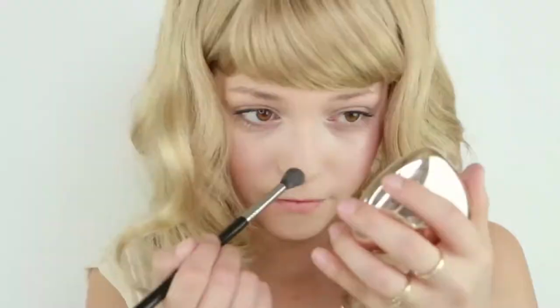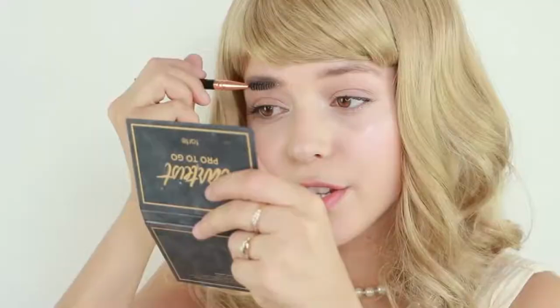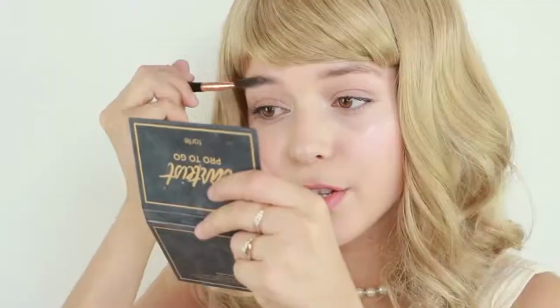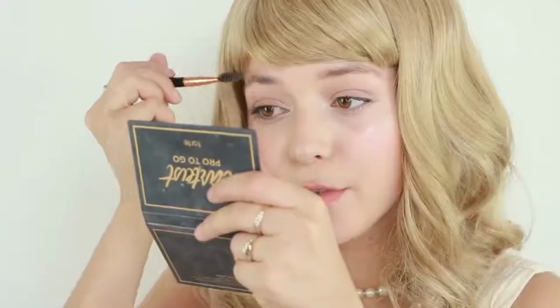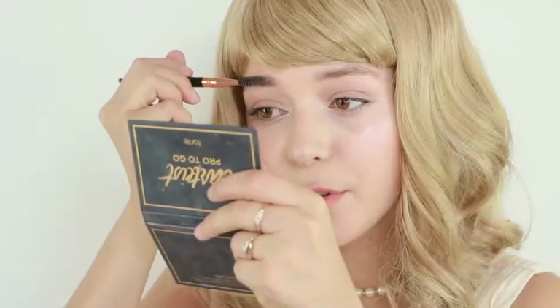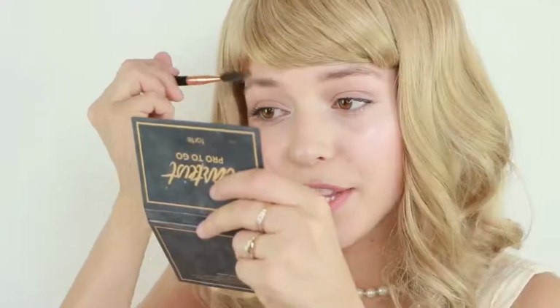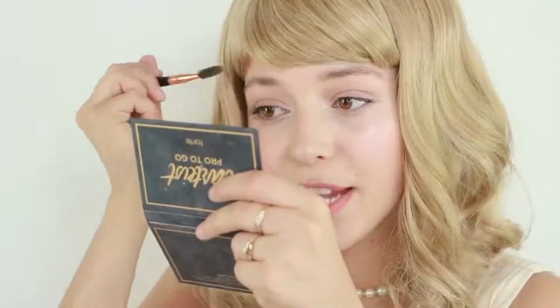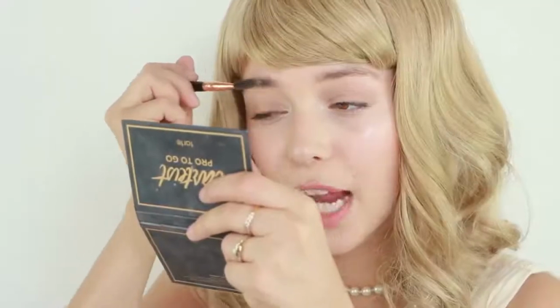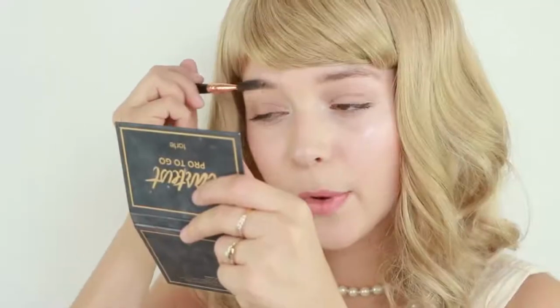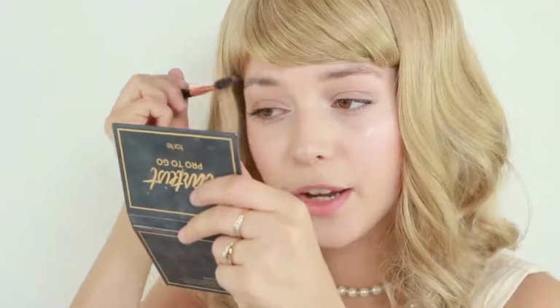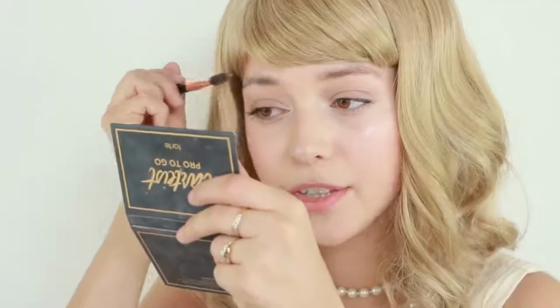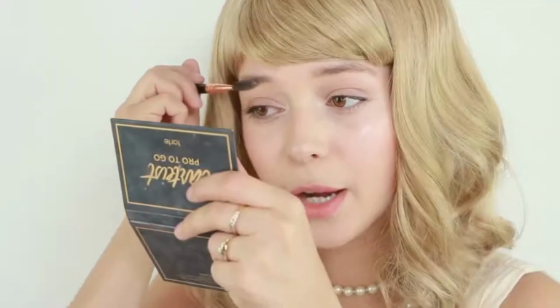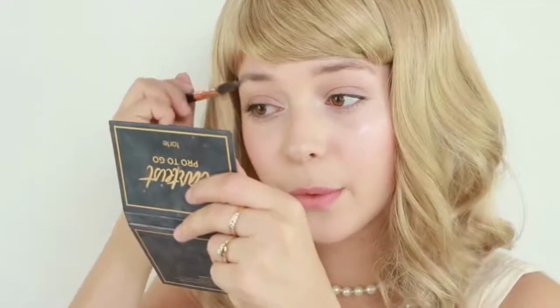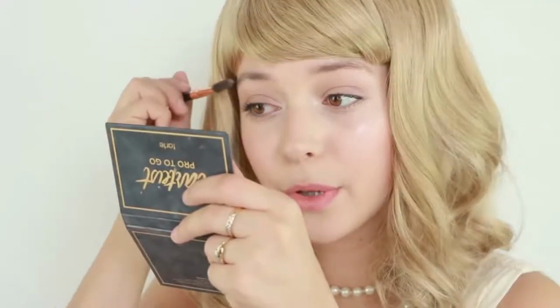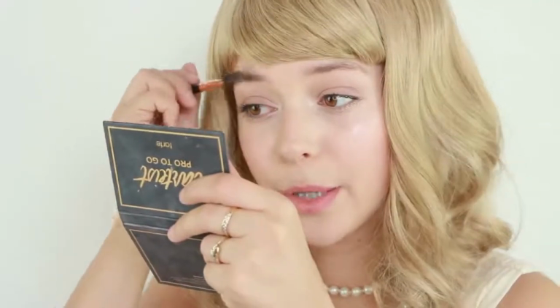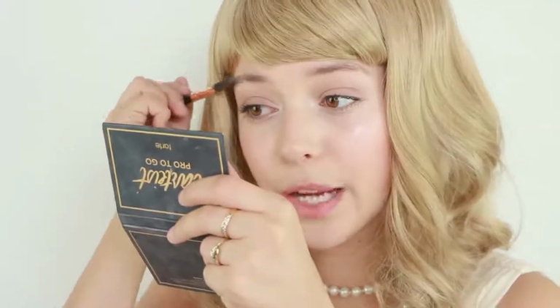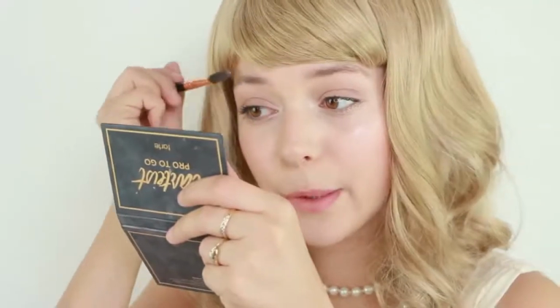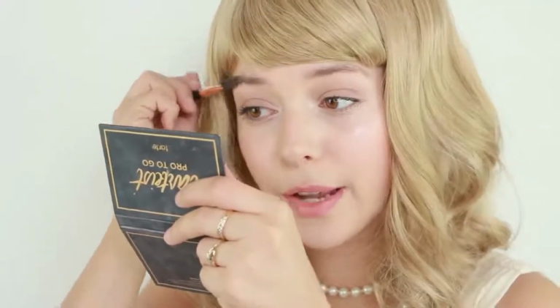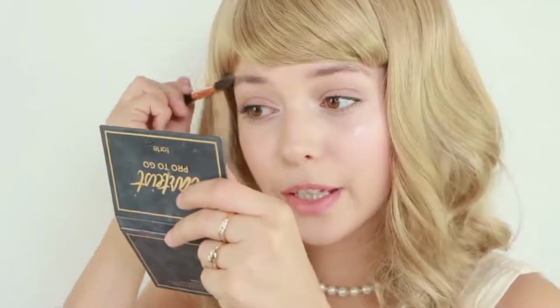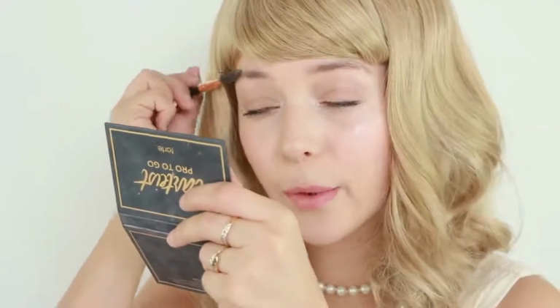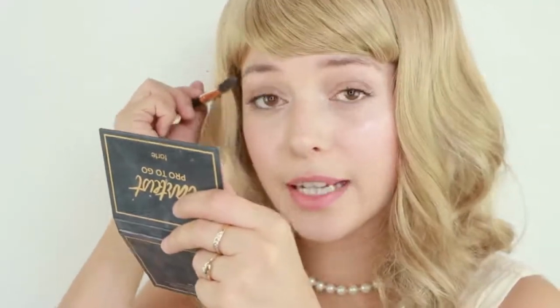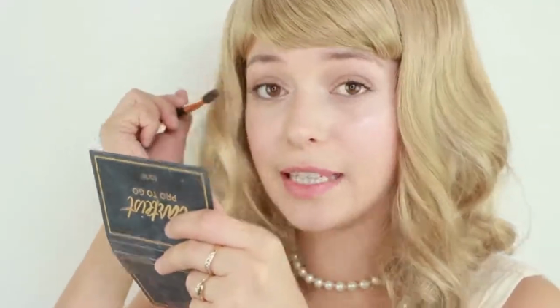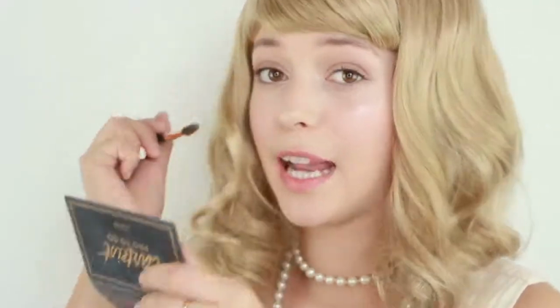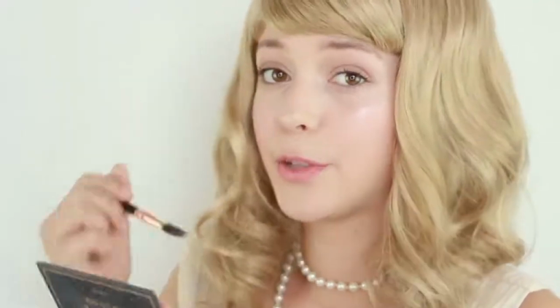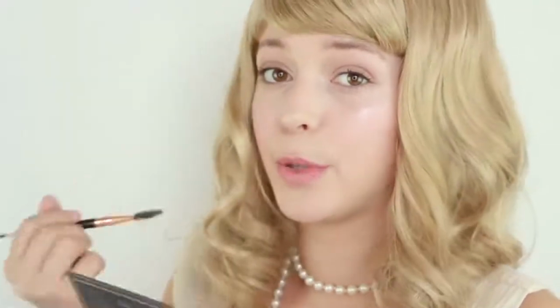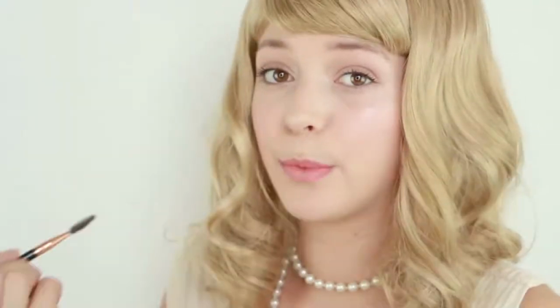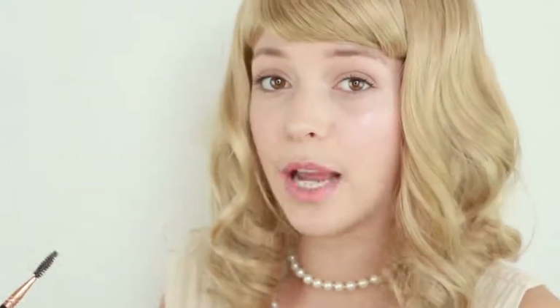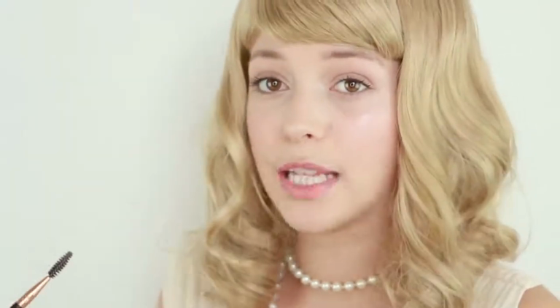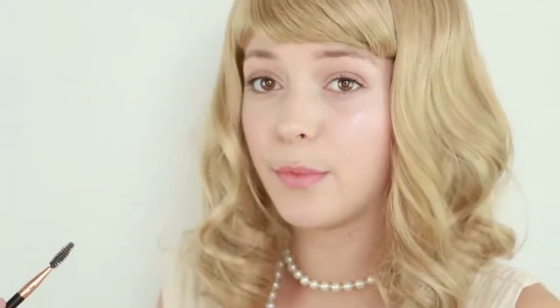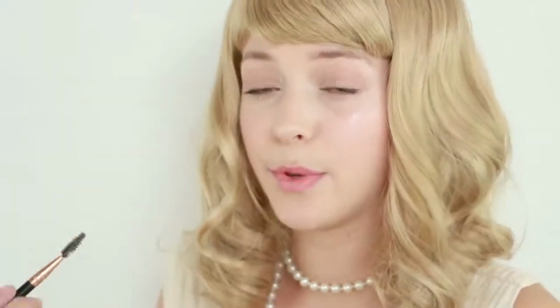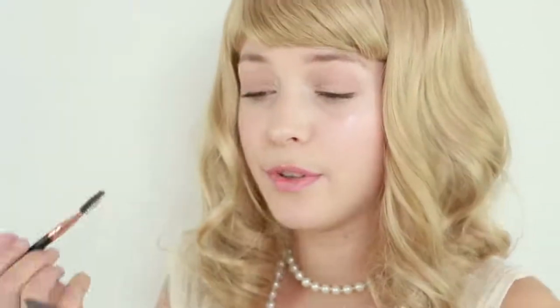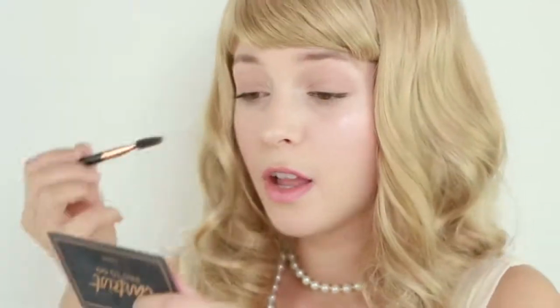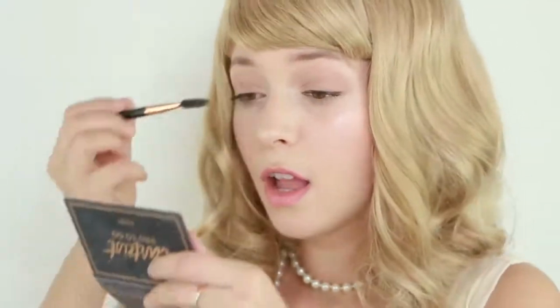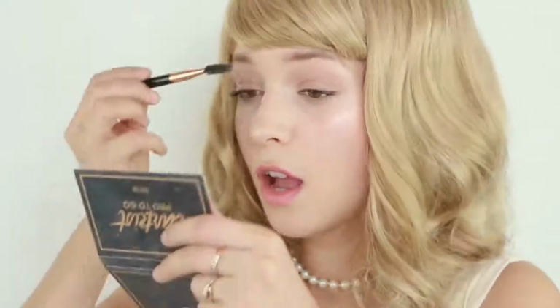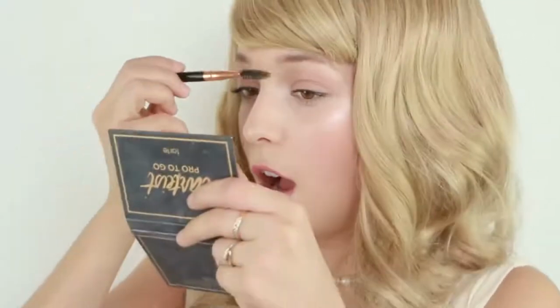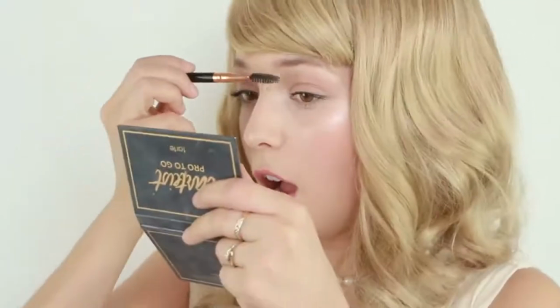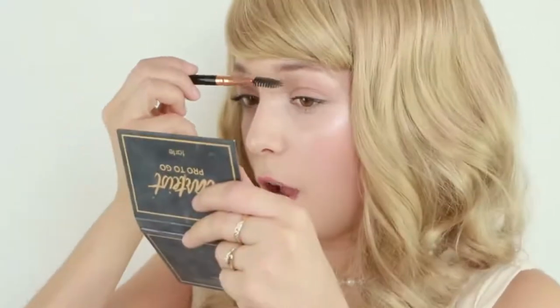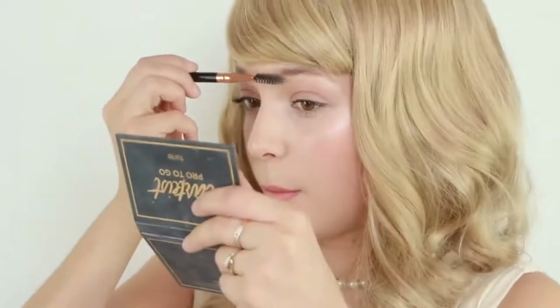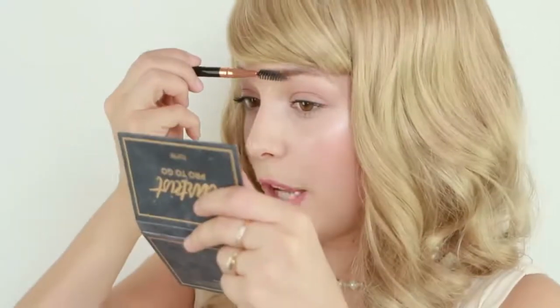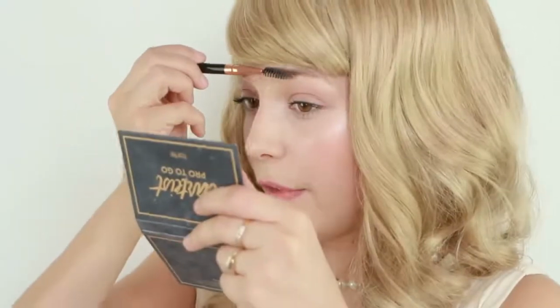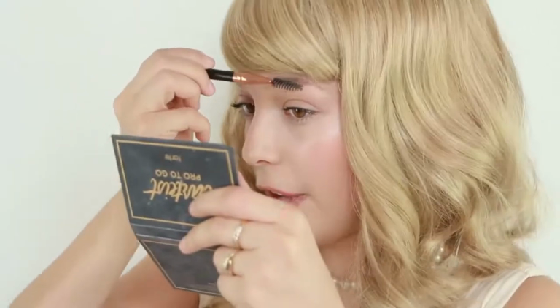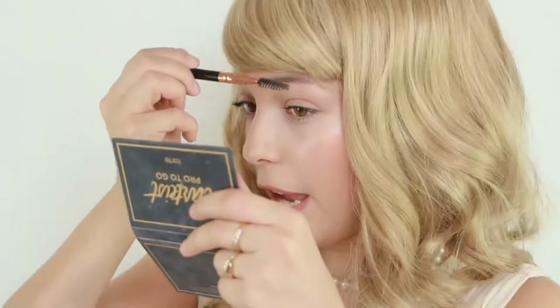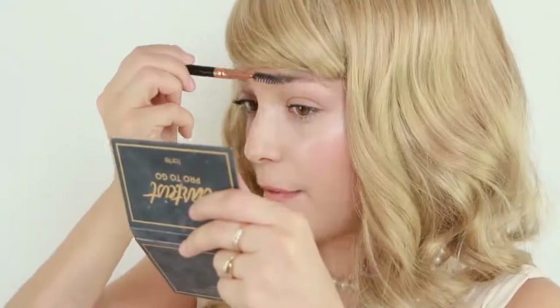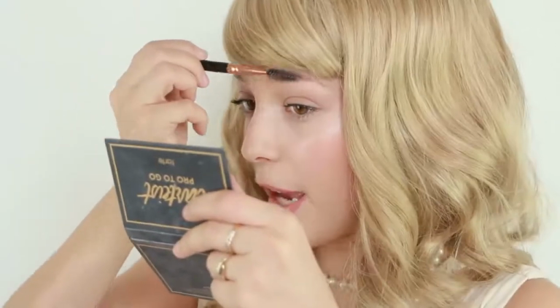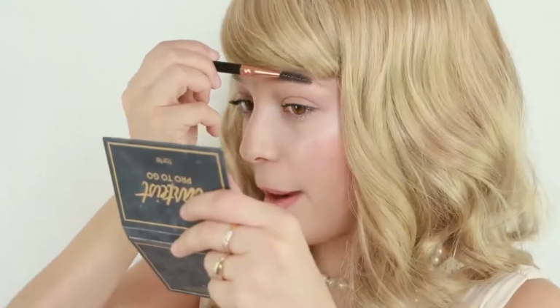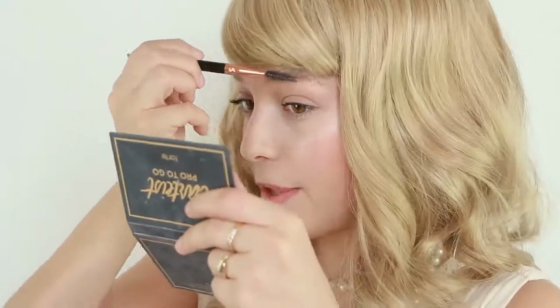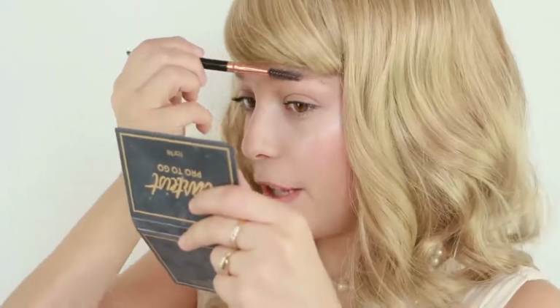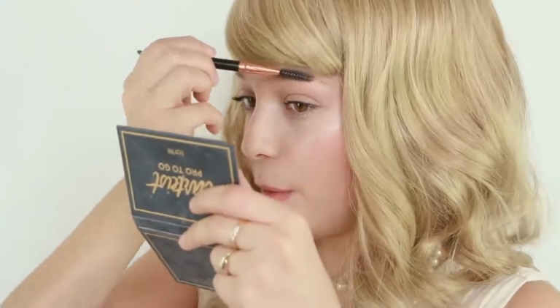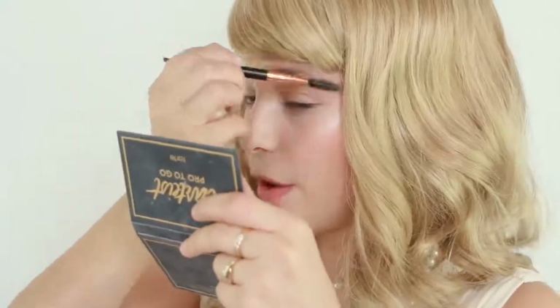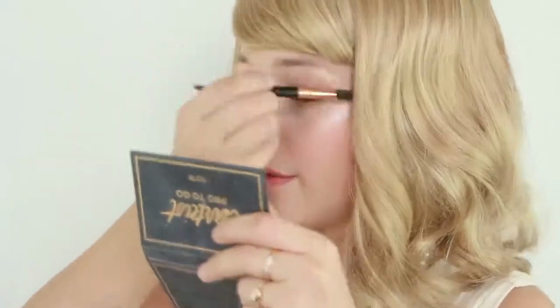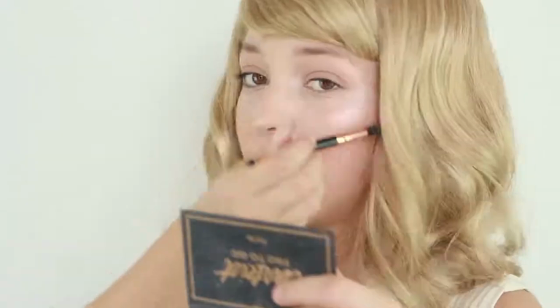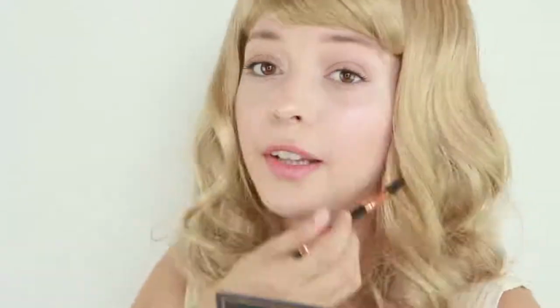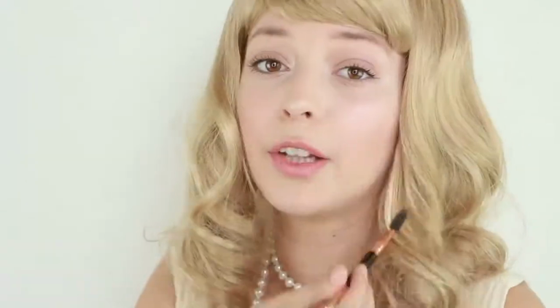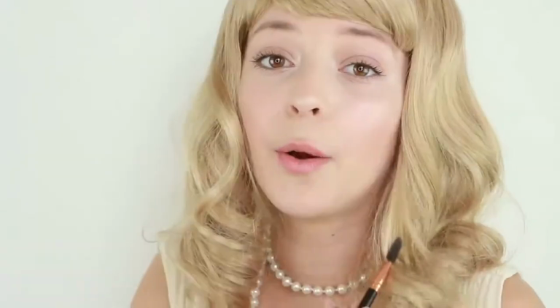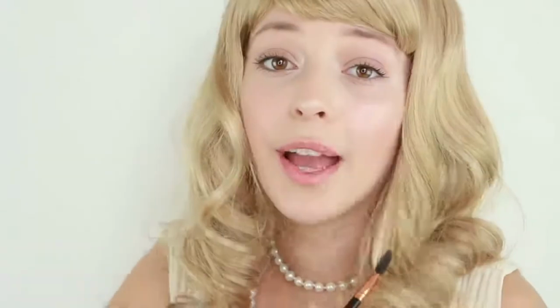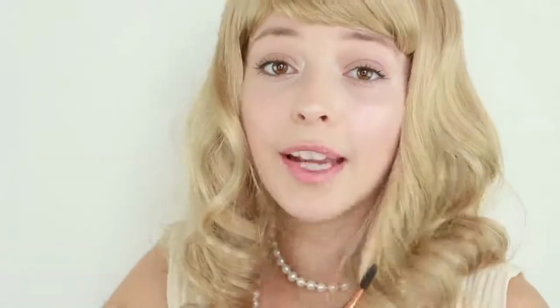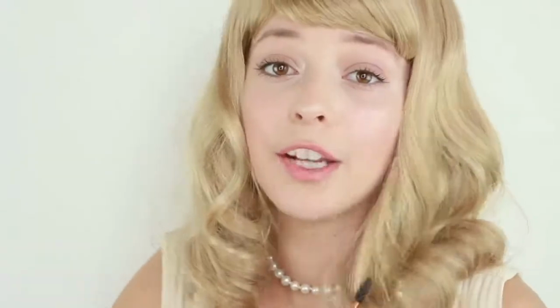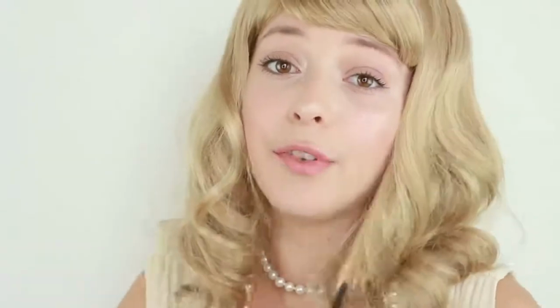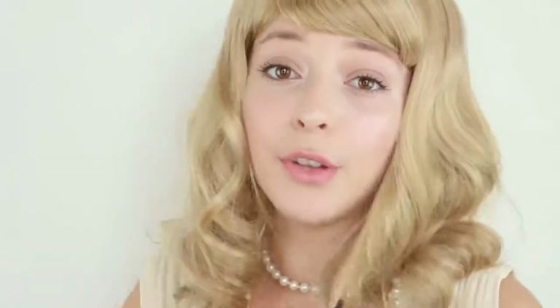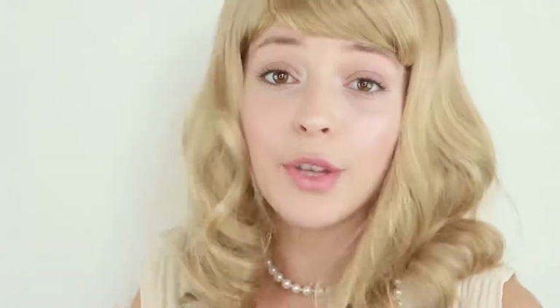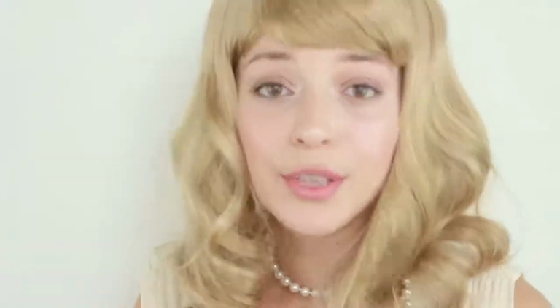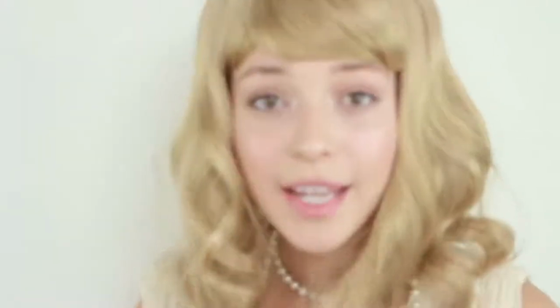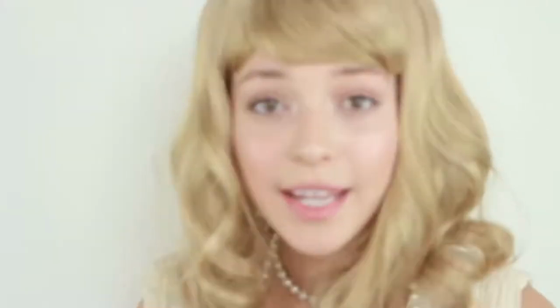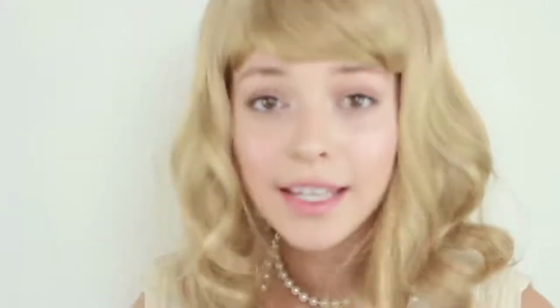For the eyebrows, I really recommend going as natural as possible. If you have gaps that you want to fill in, go ahead and fill those in.